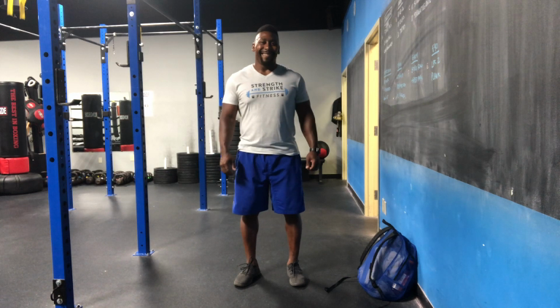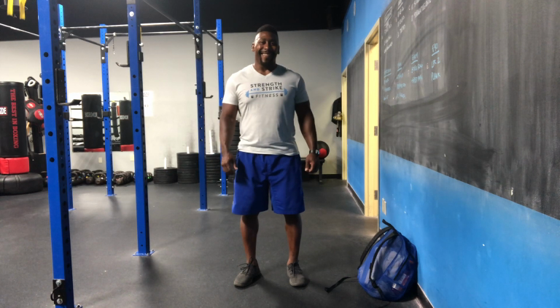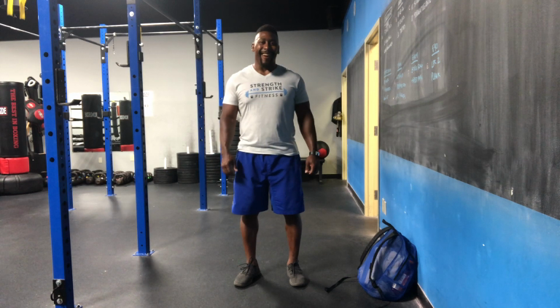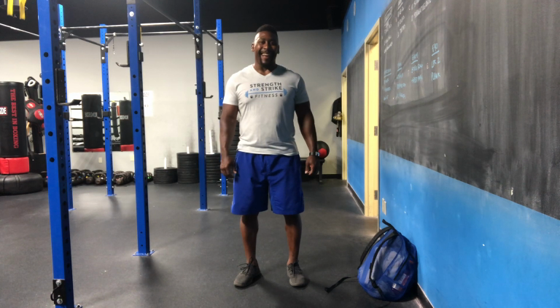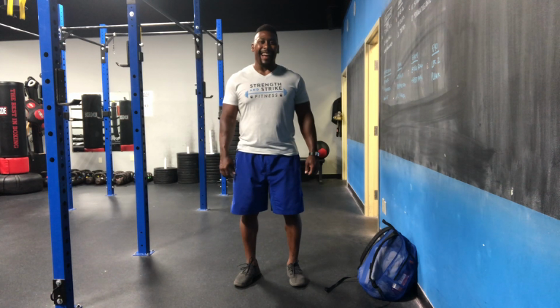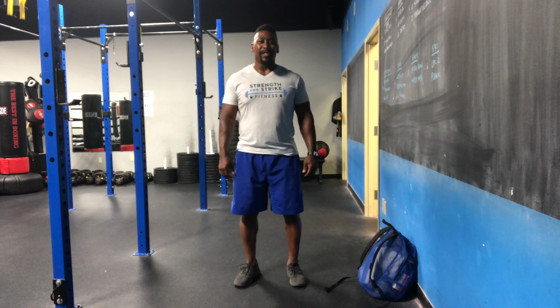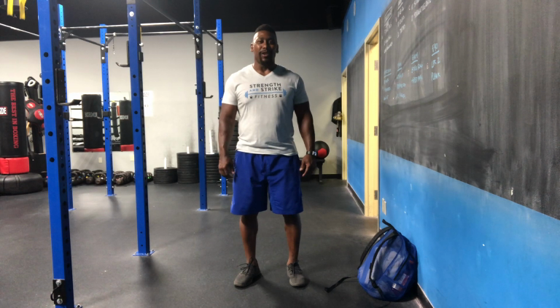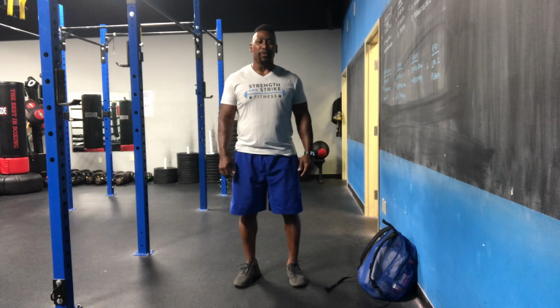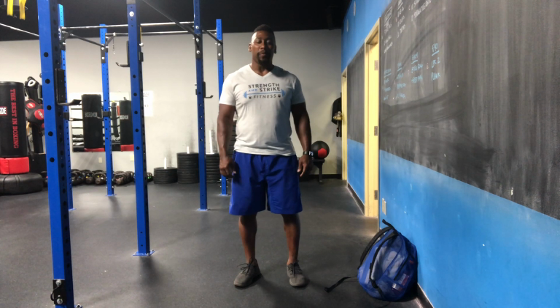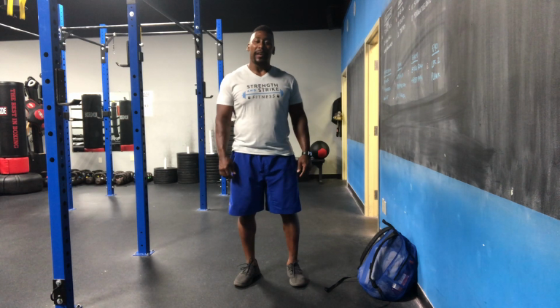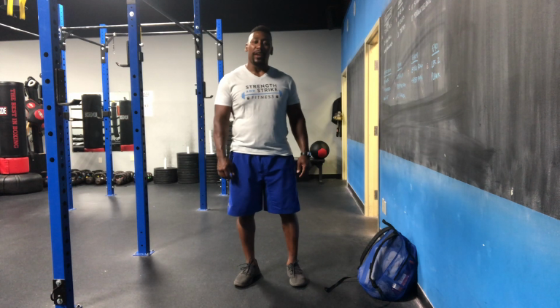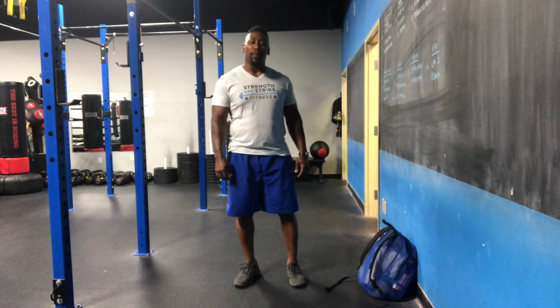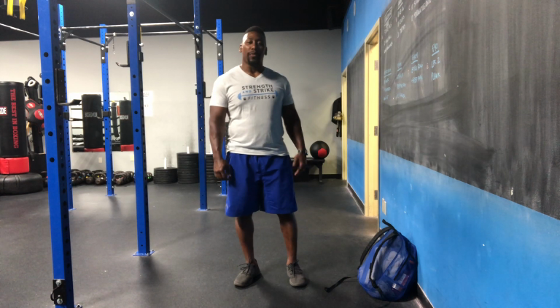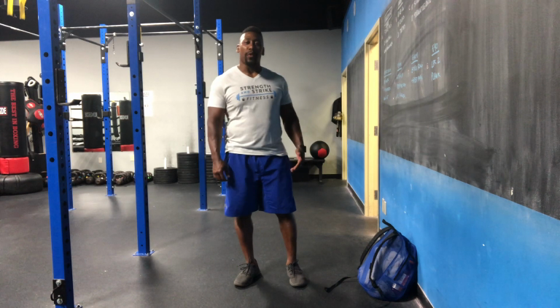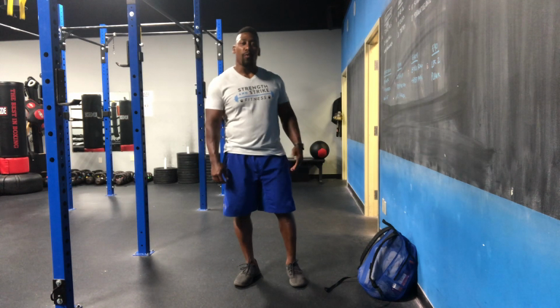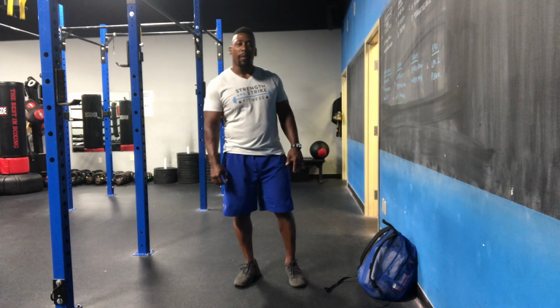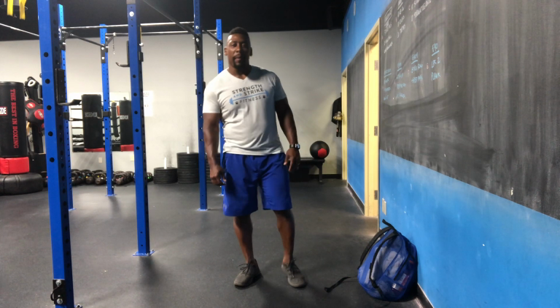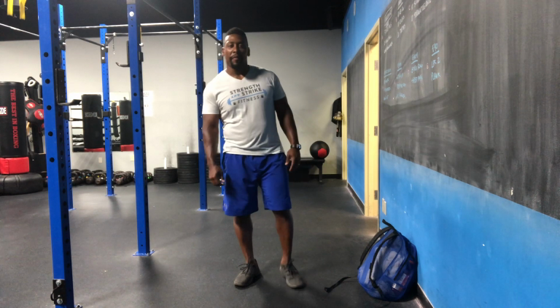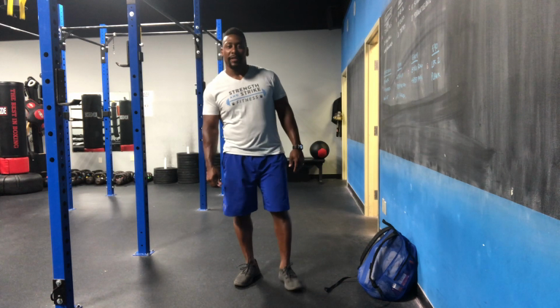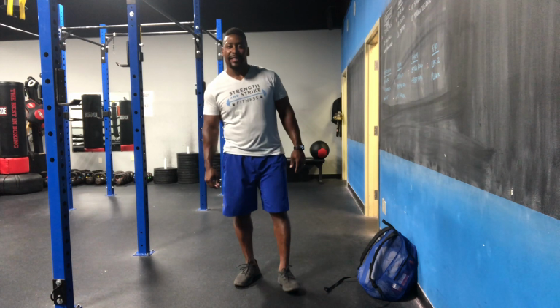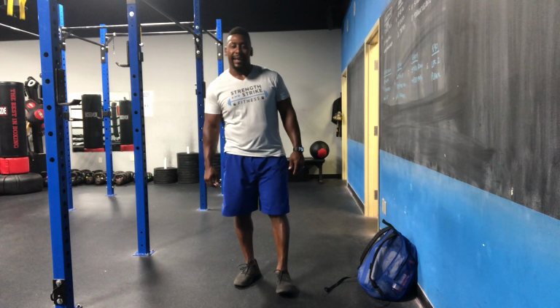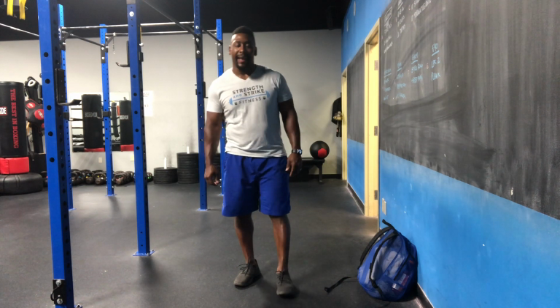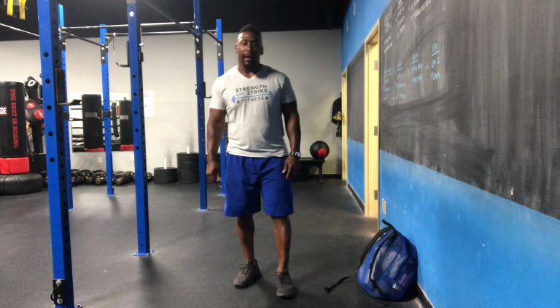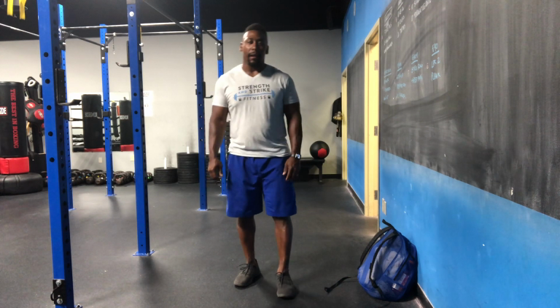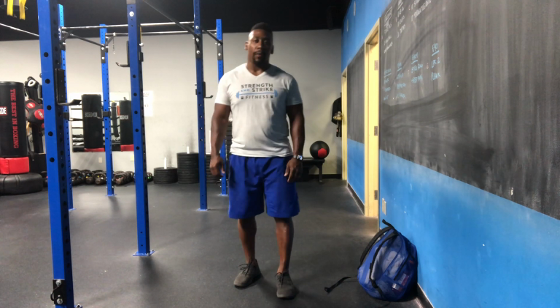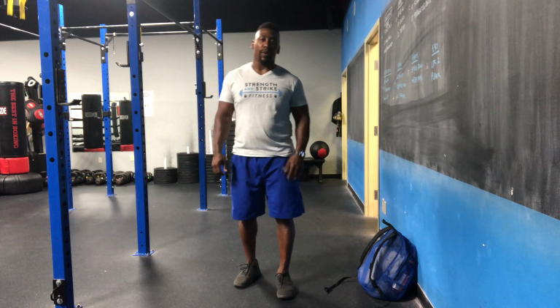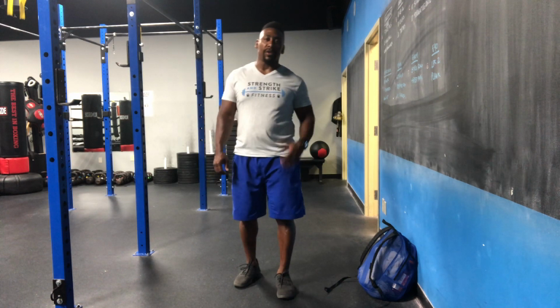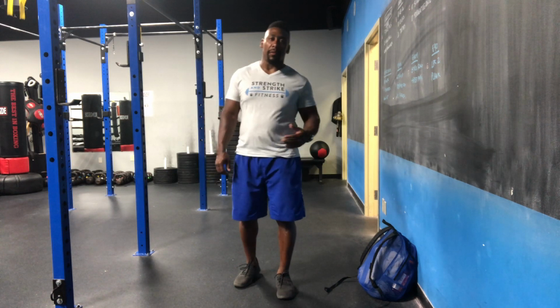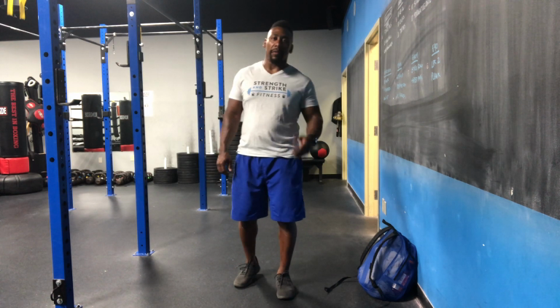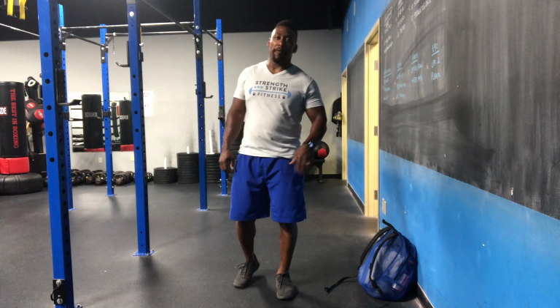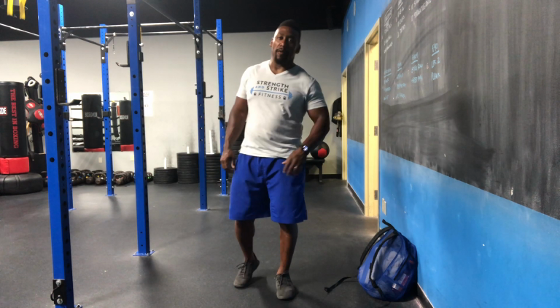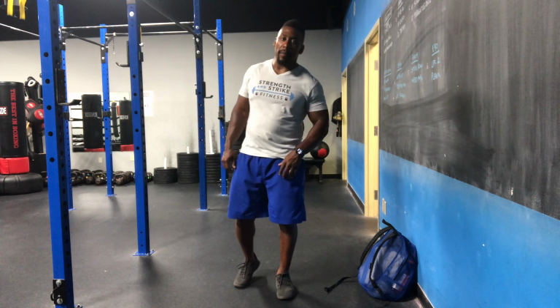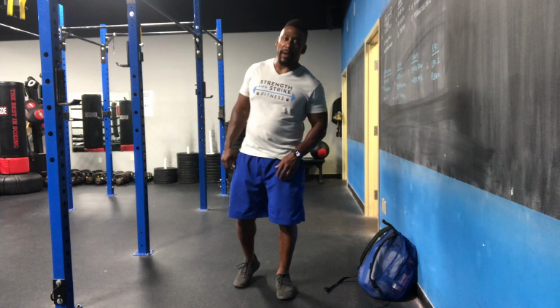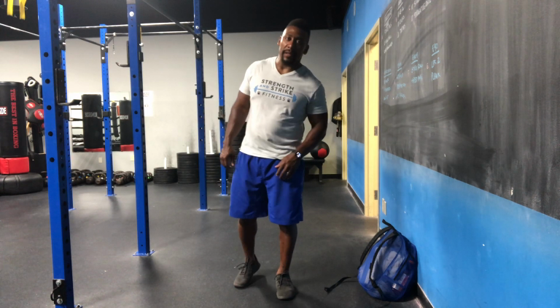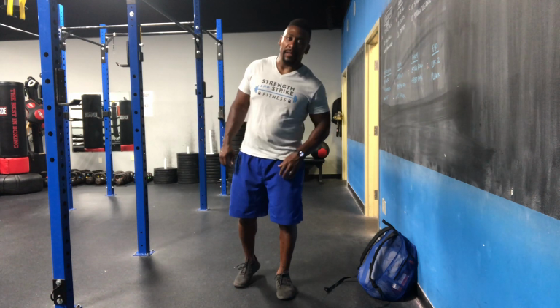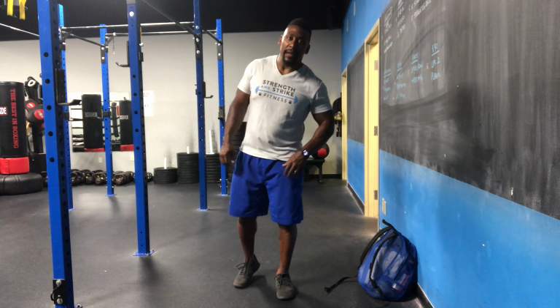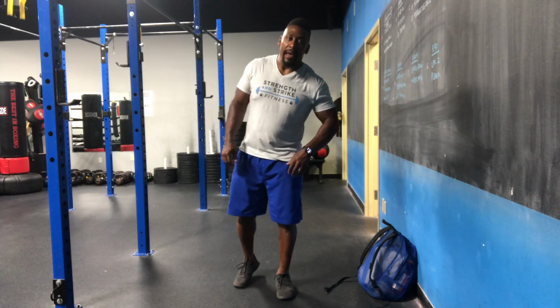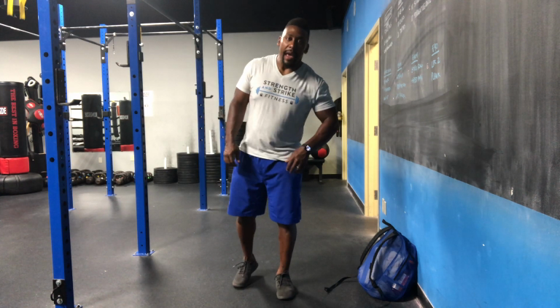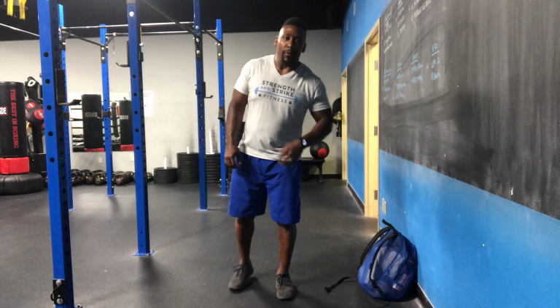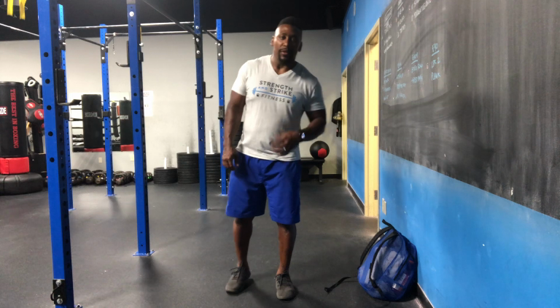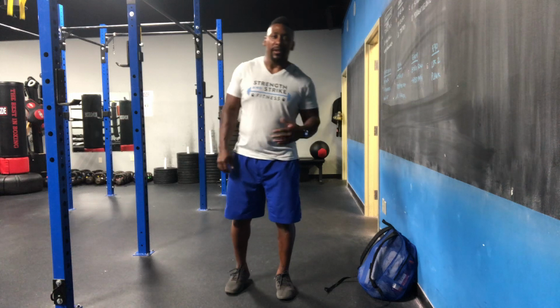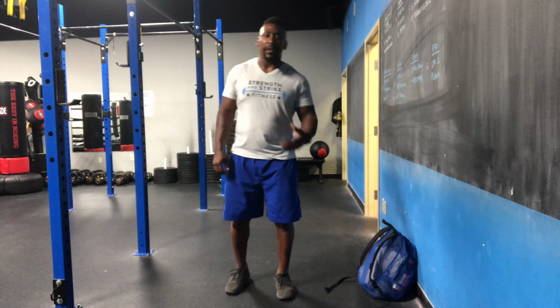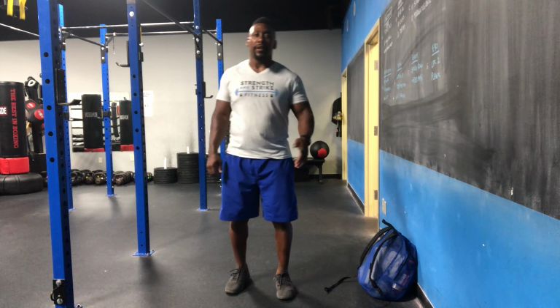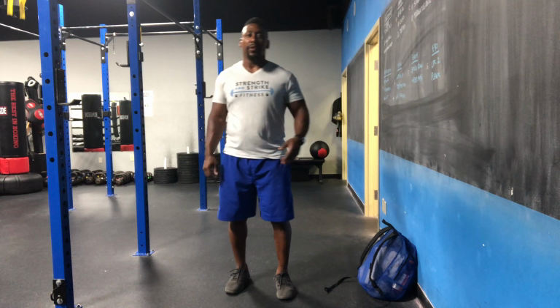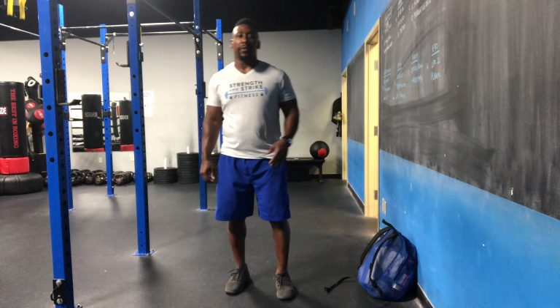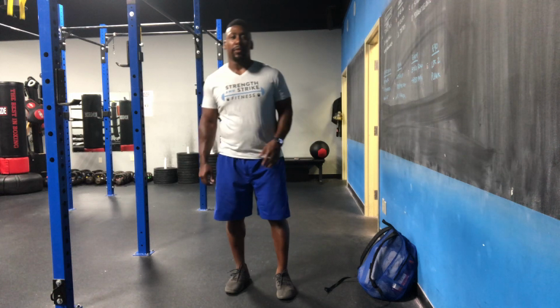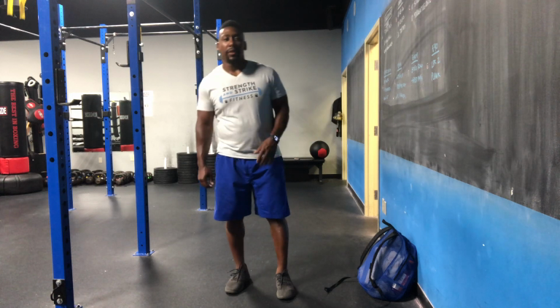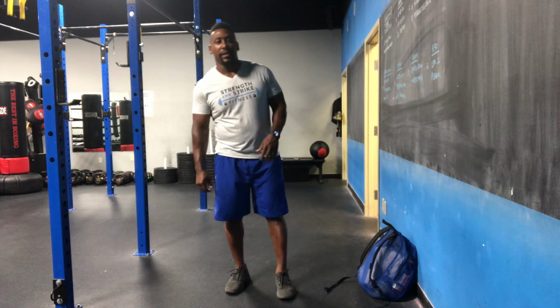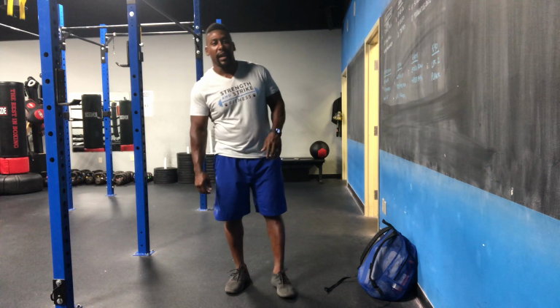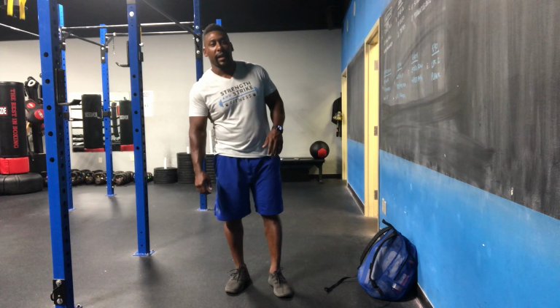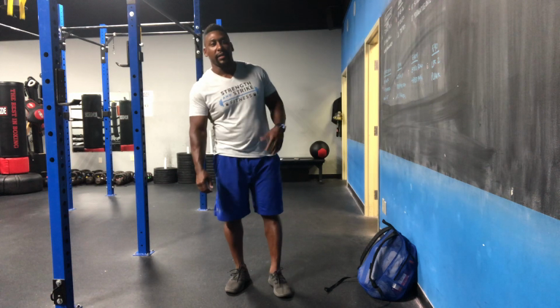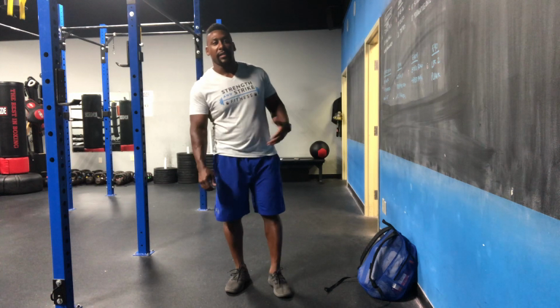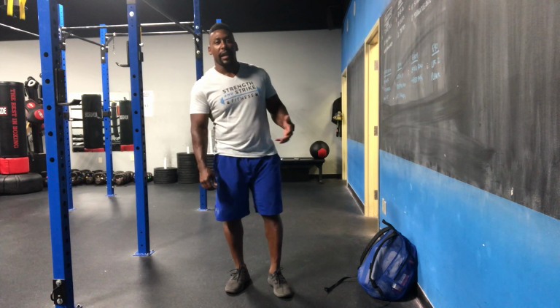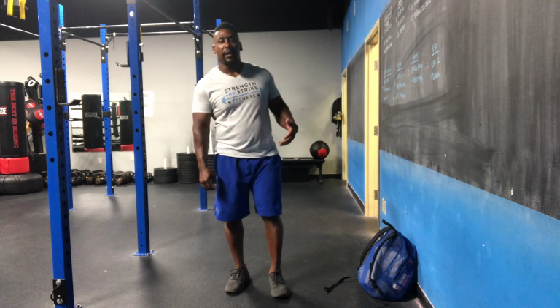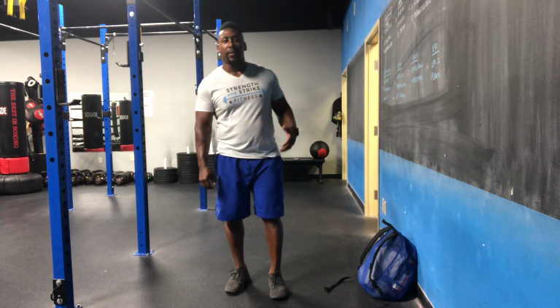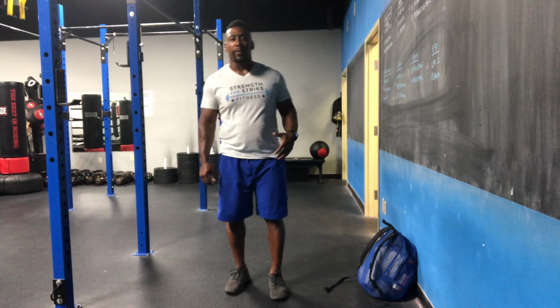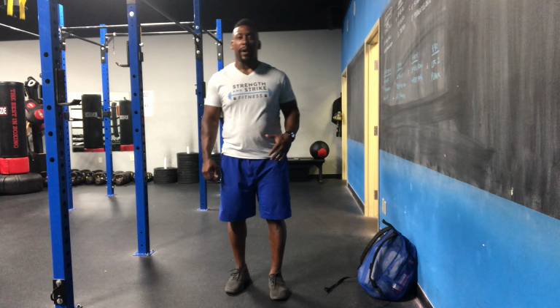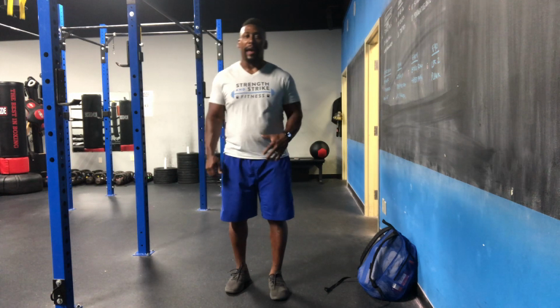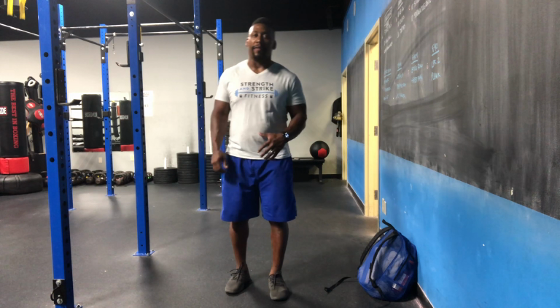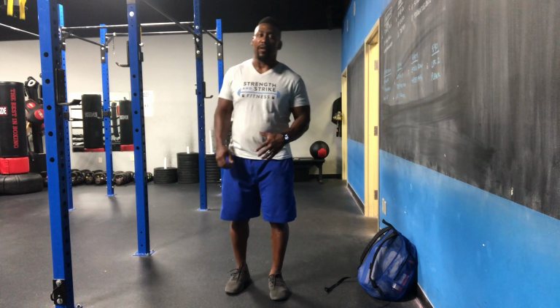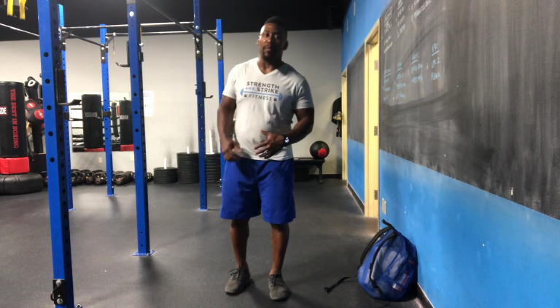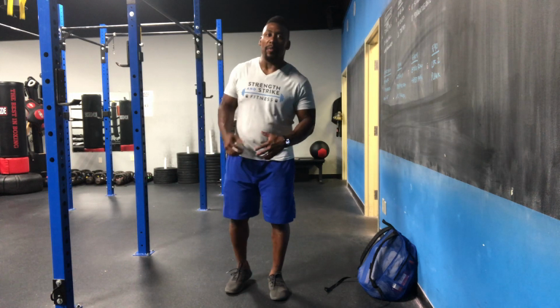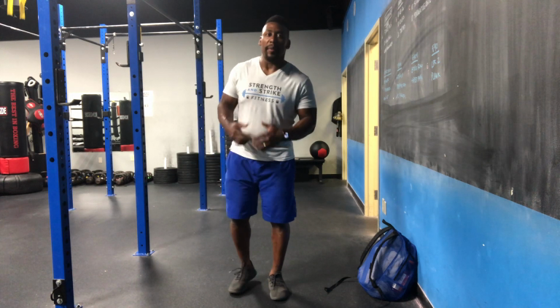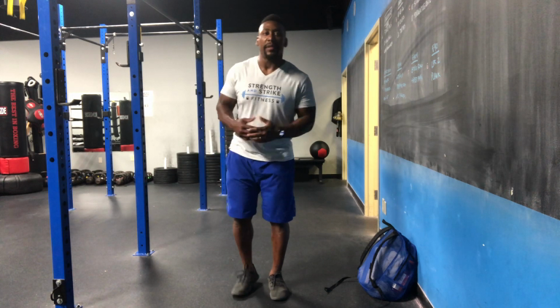Alright guys, Coach Ruben here with your workout for today. We're gonna start with four minutes and we're just gonna do 30 seconds cycling through a handful of movements.